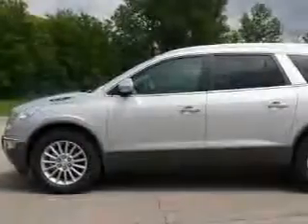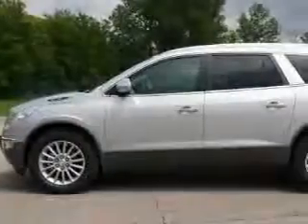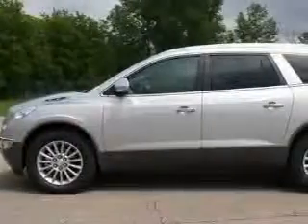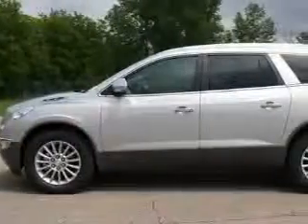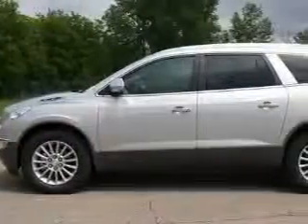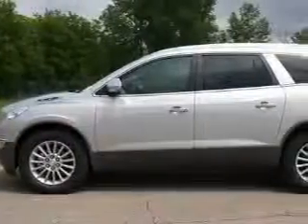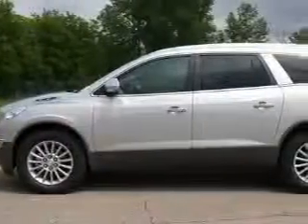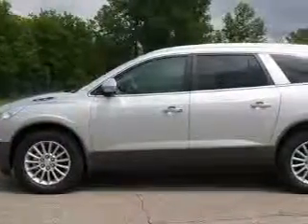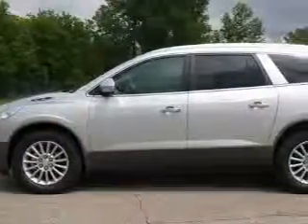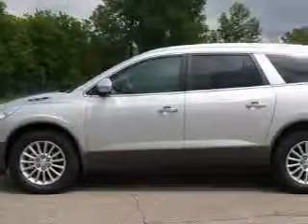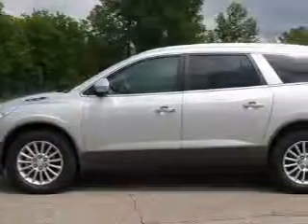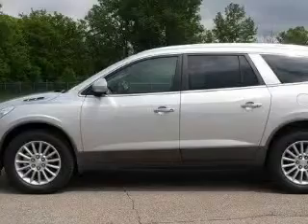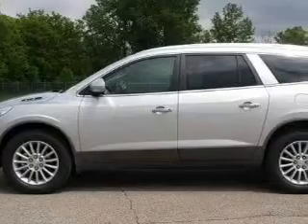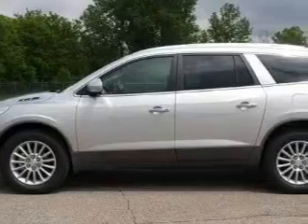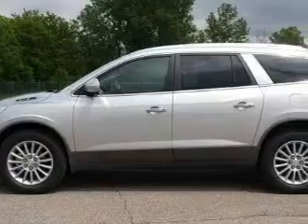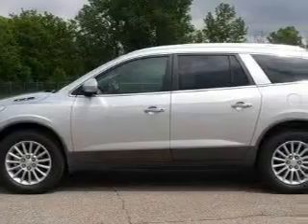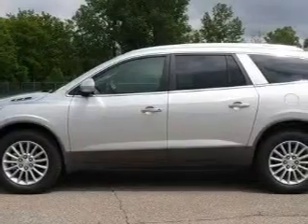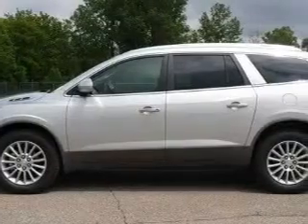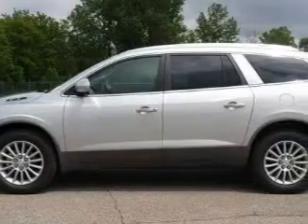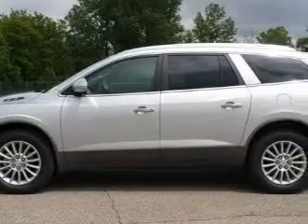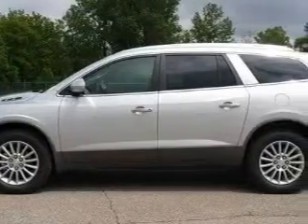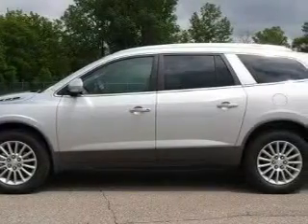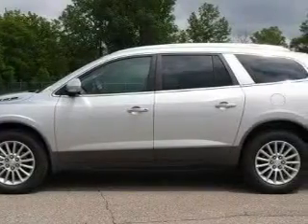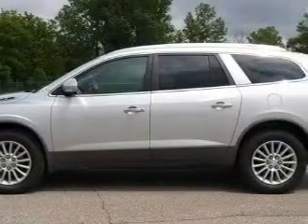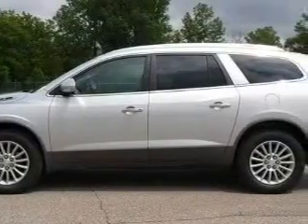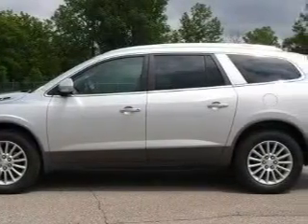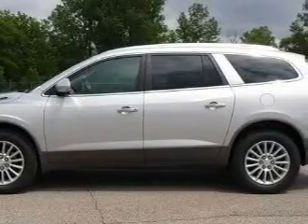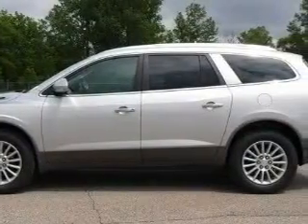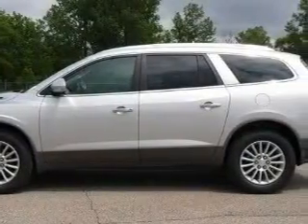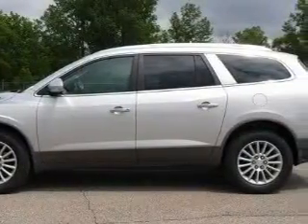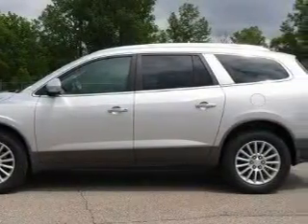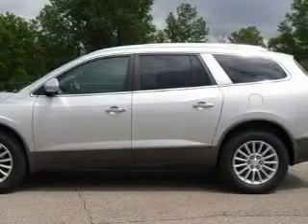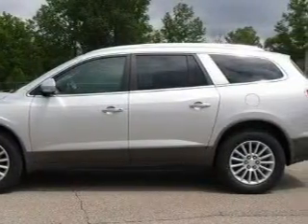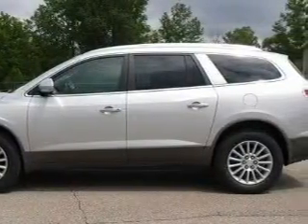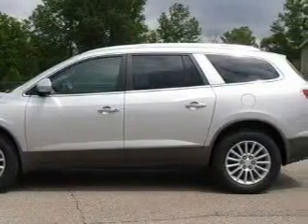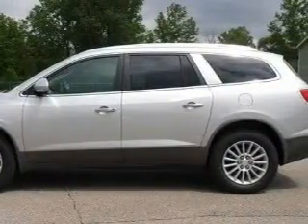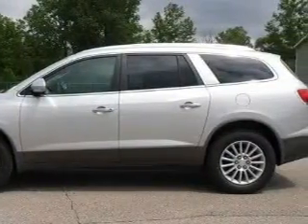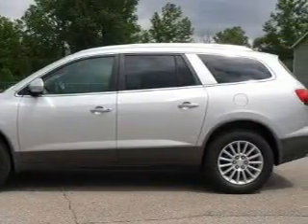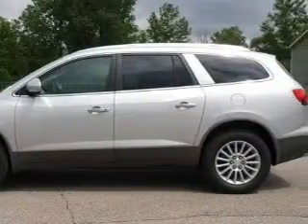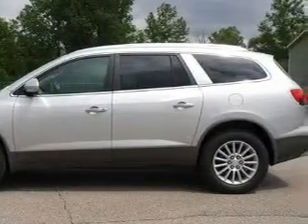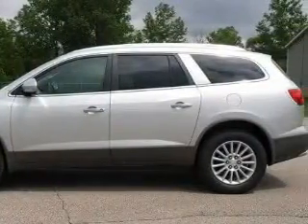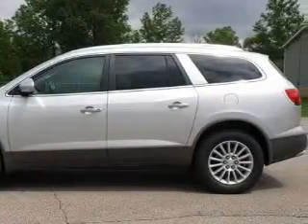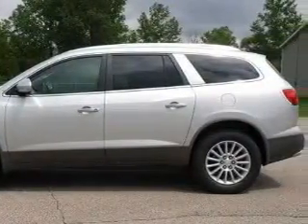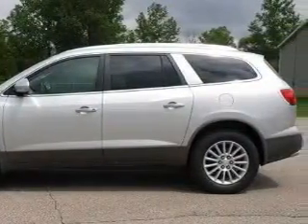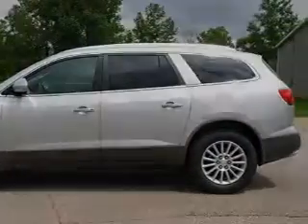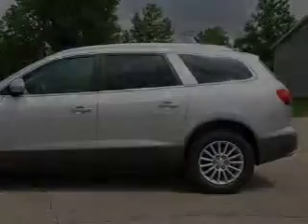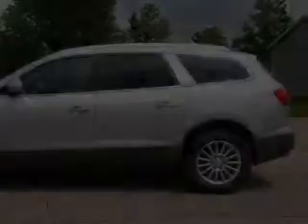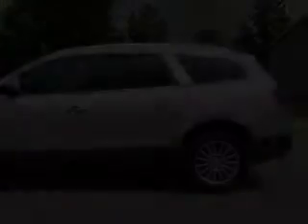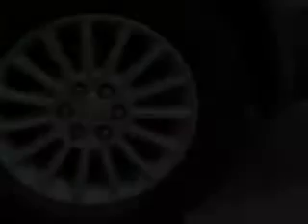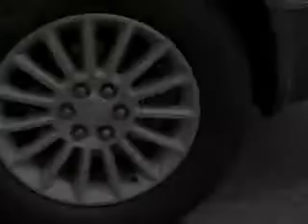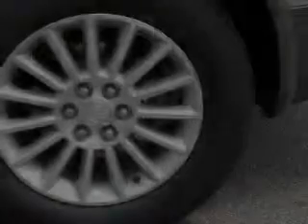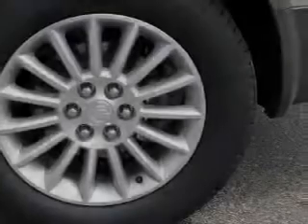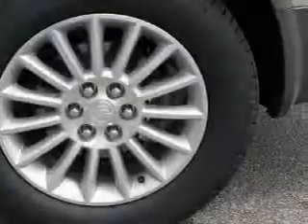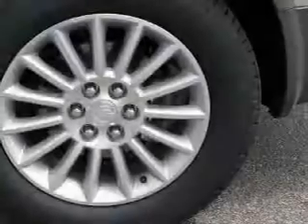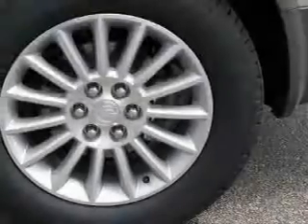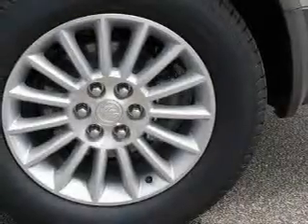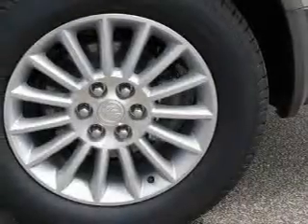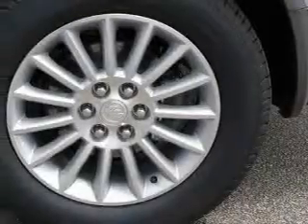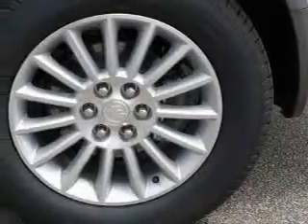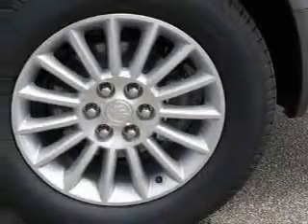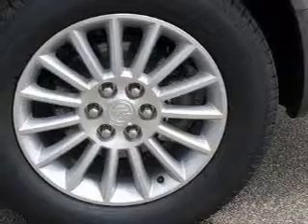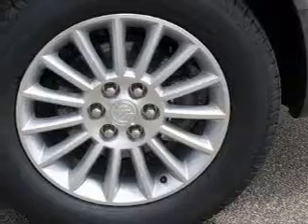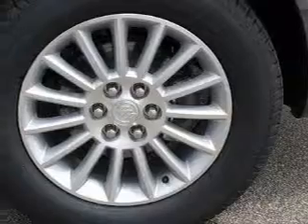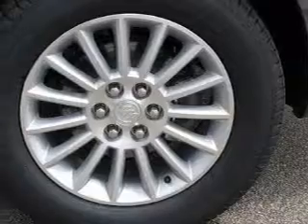Traction control and stability control systems, high-intensity headlights, and this automobile's stylish design always looks great.